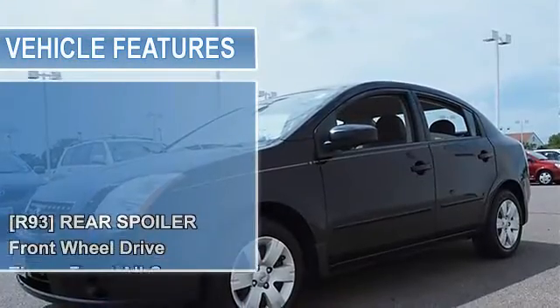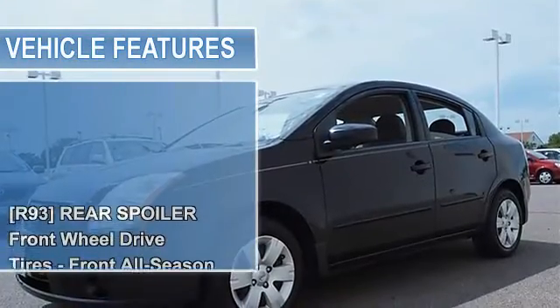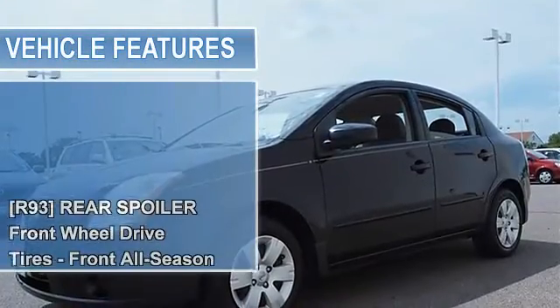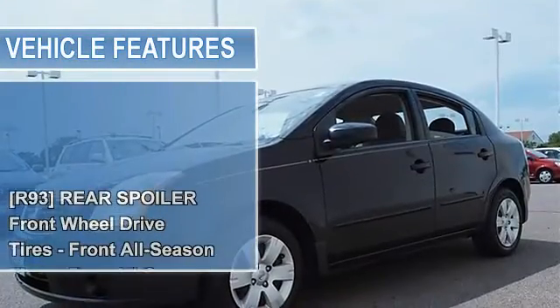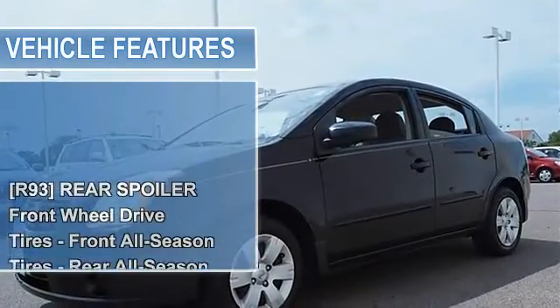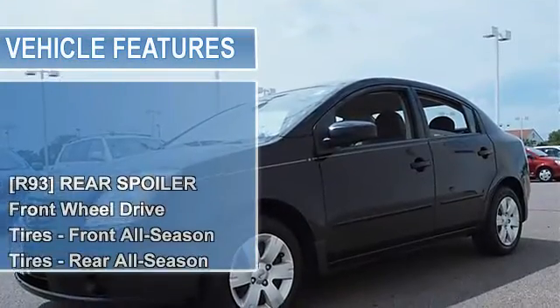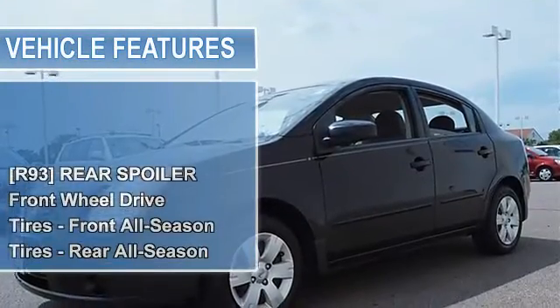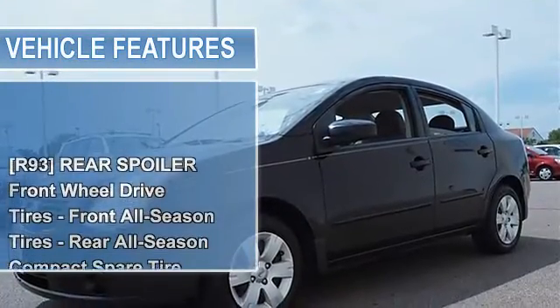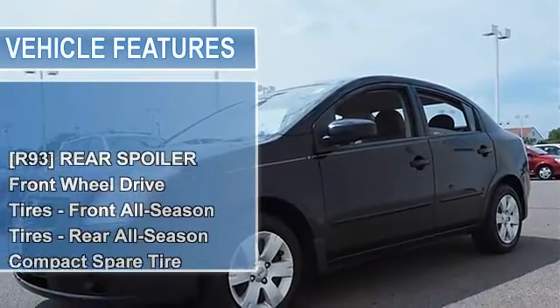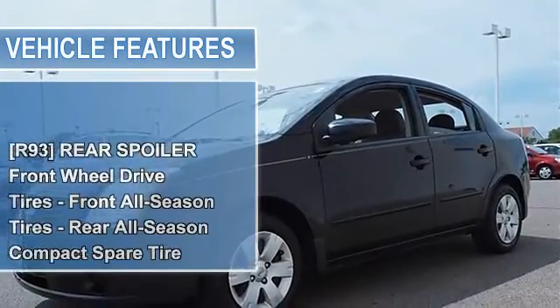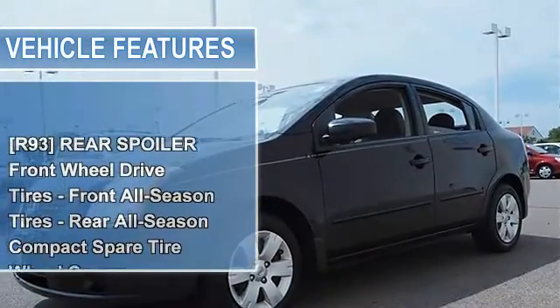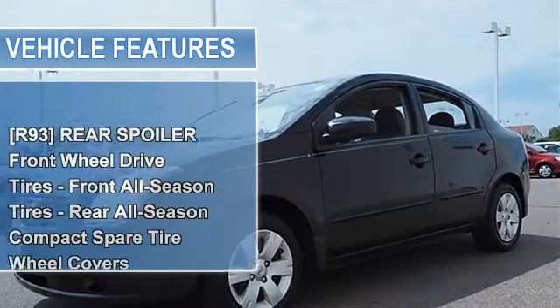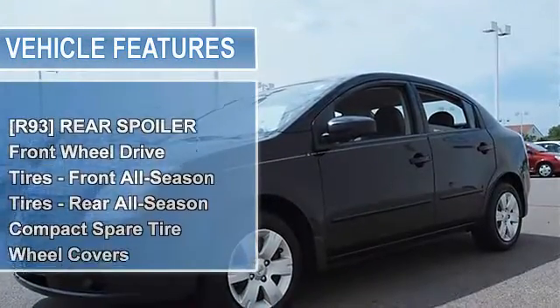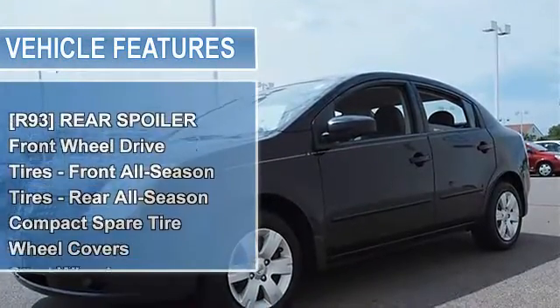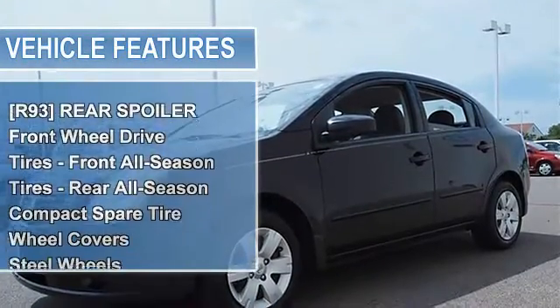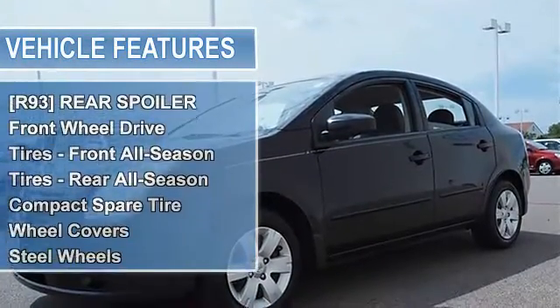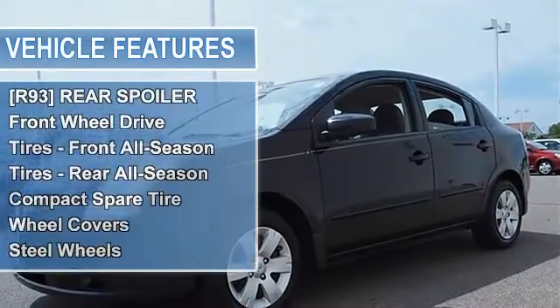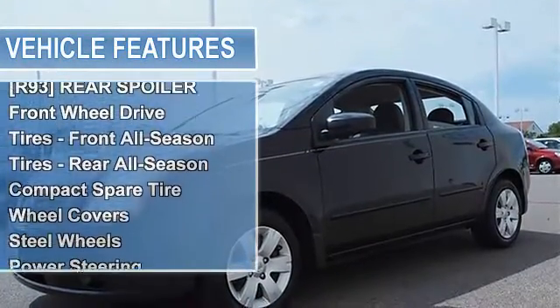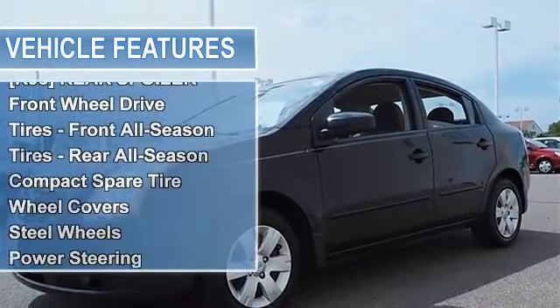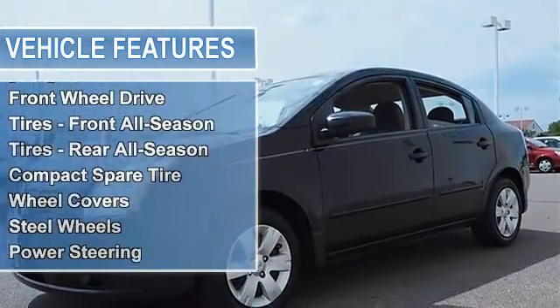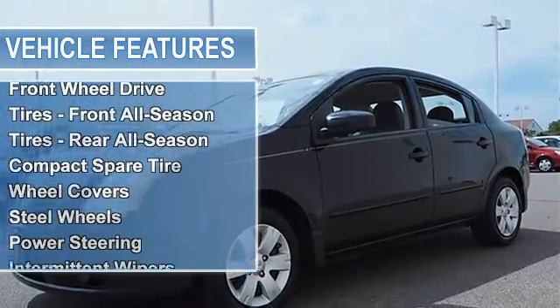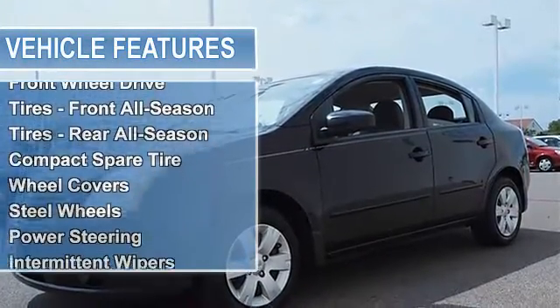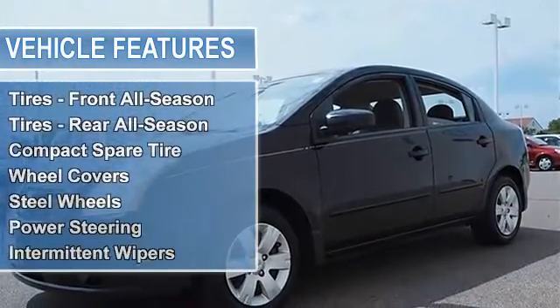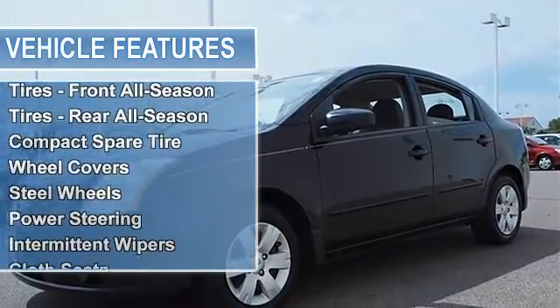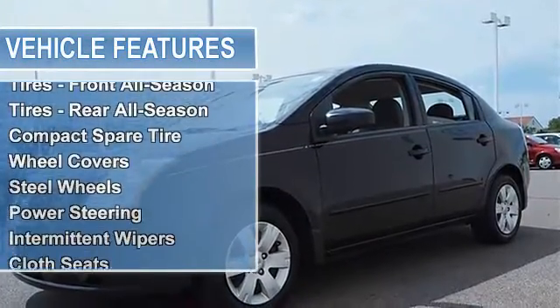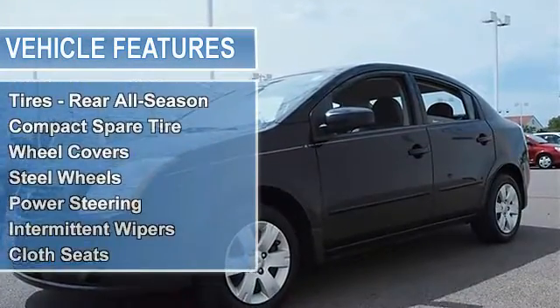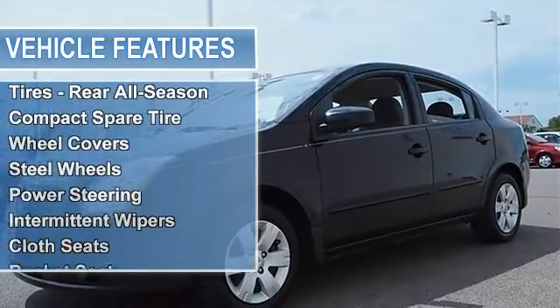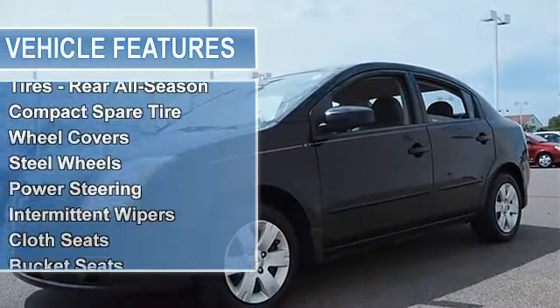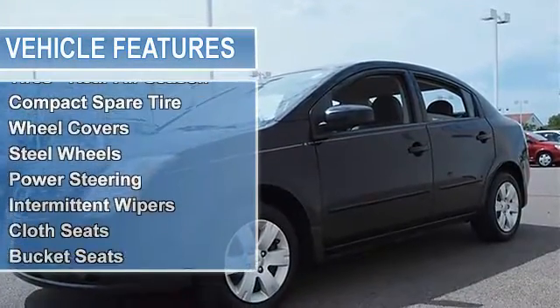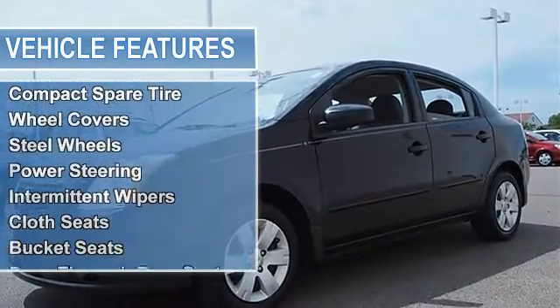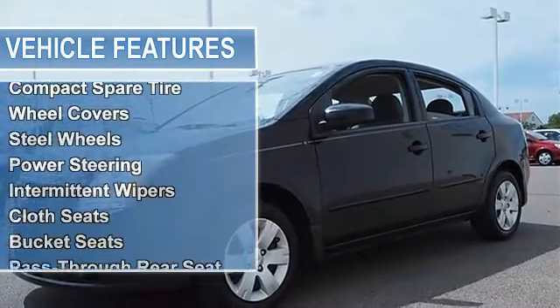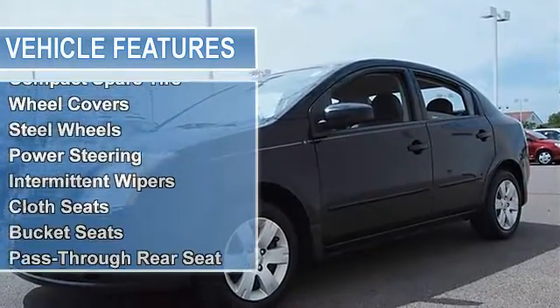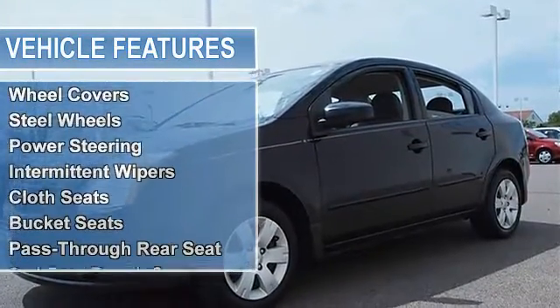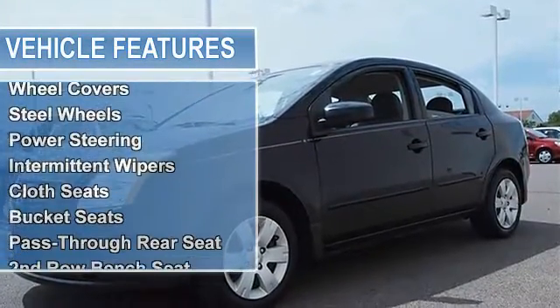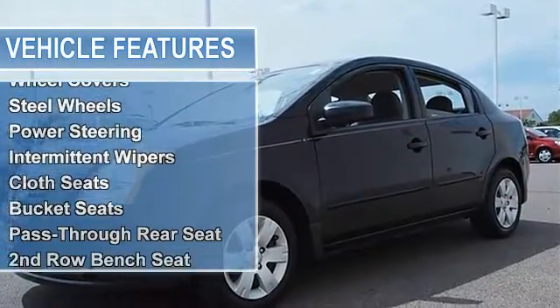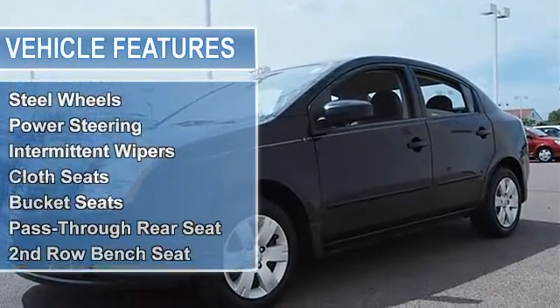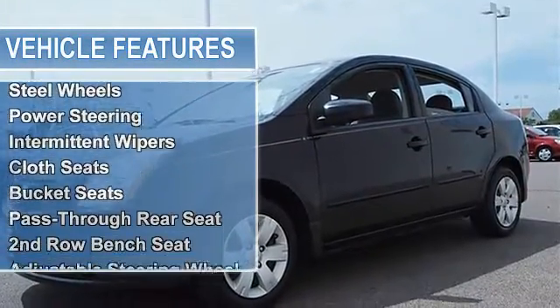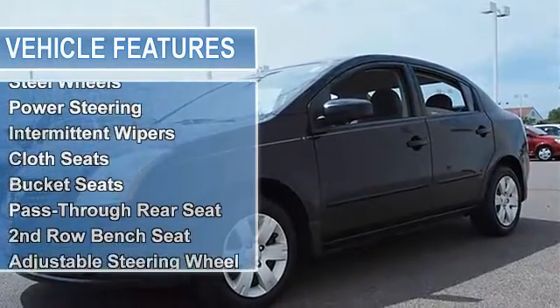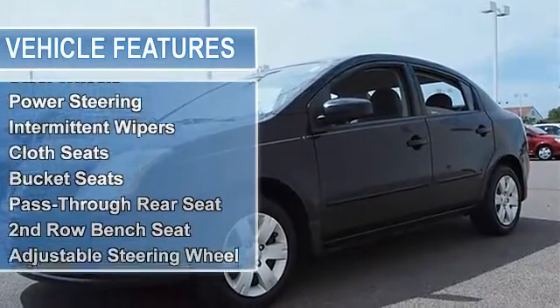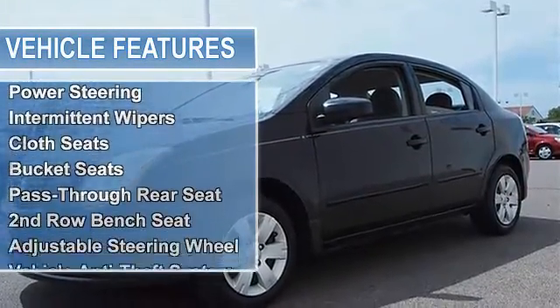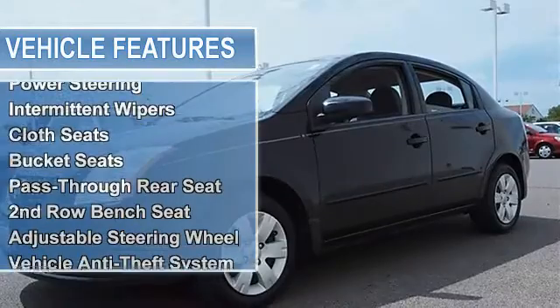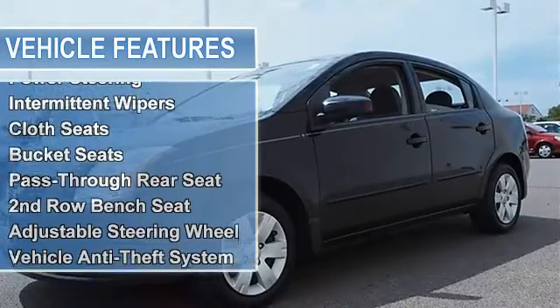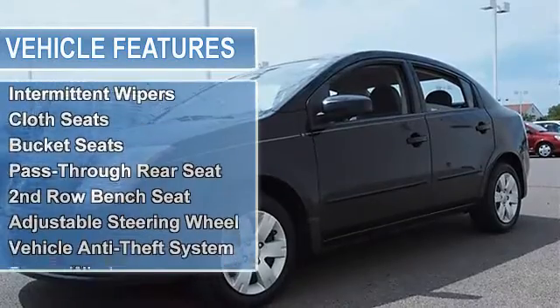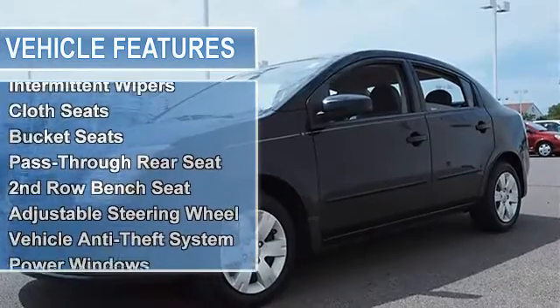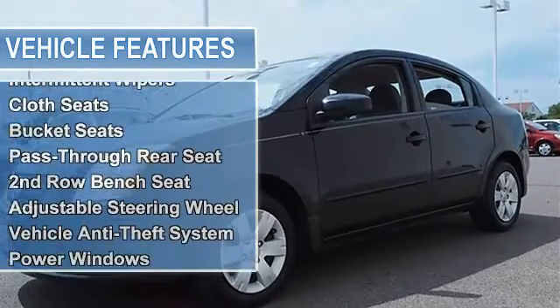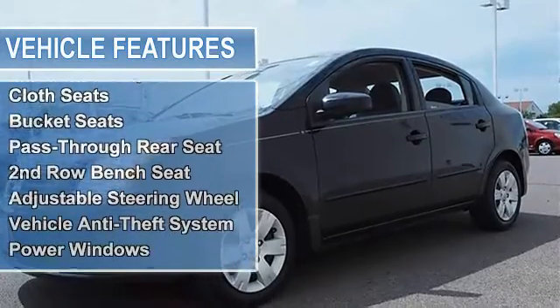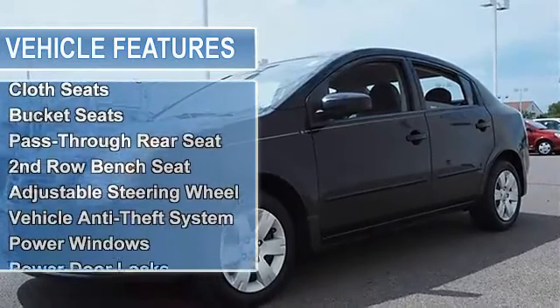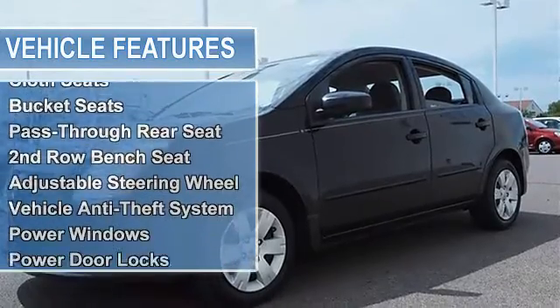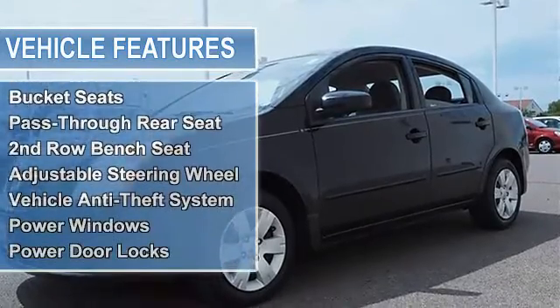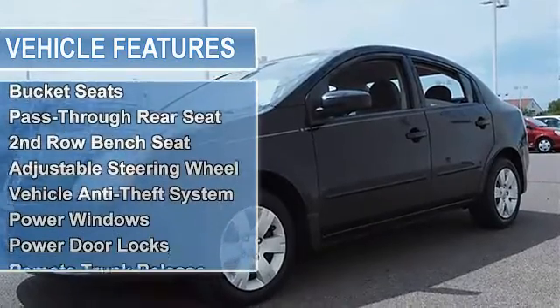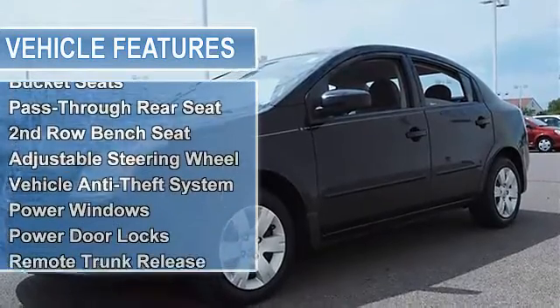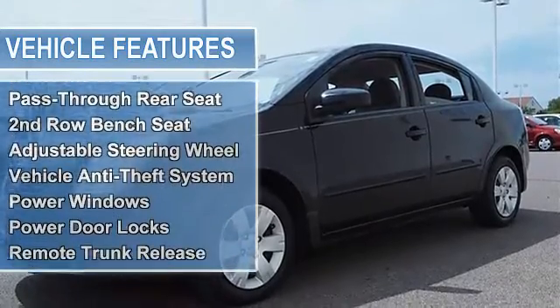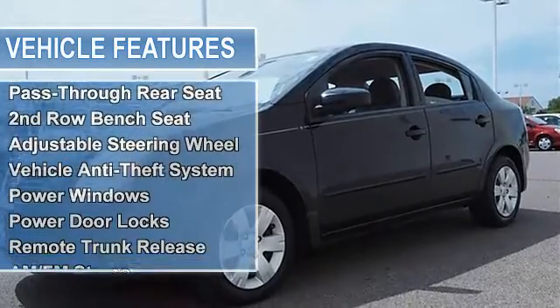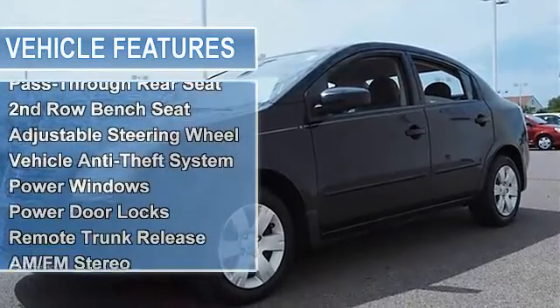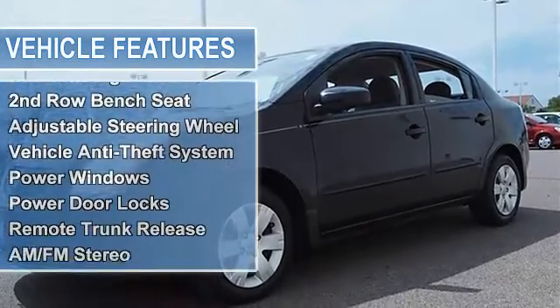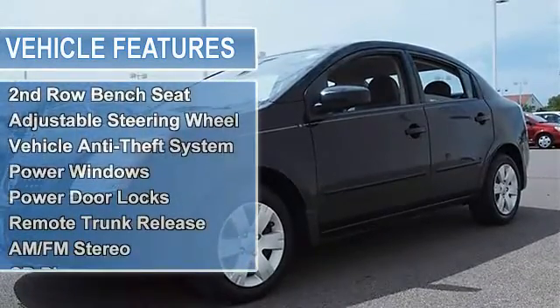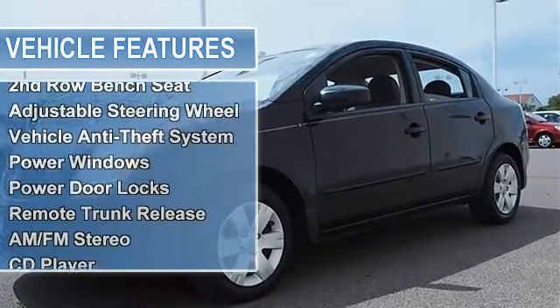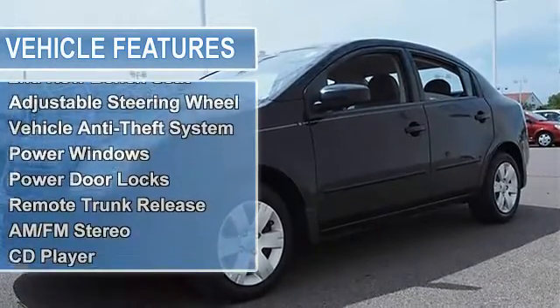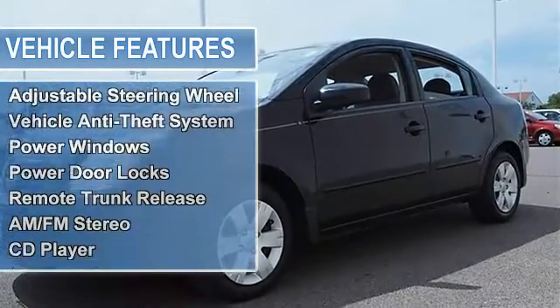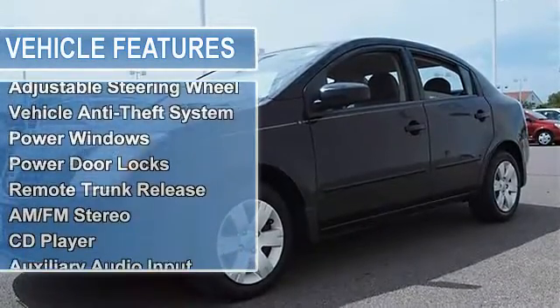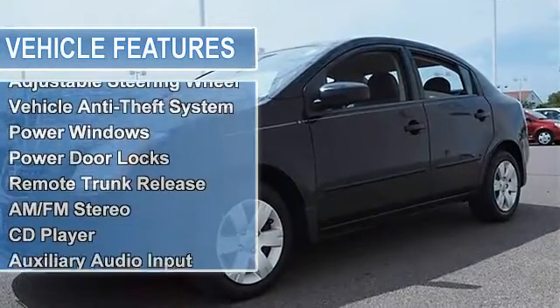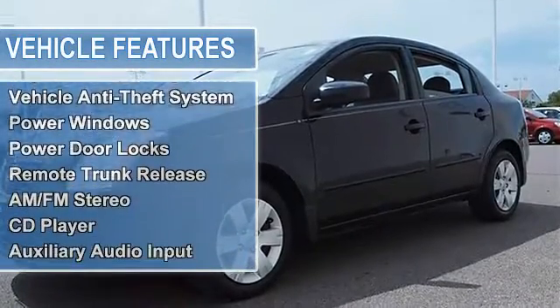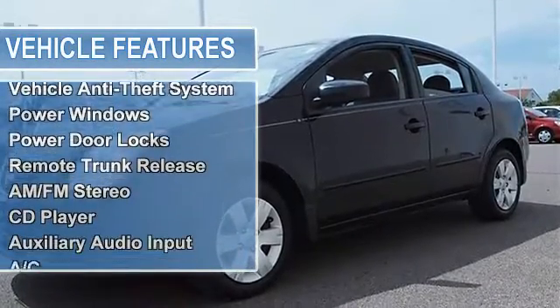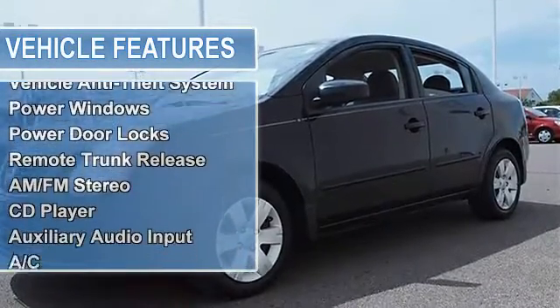Tires front all season, tires rear all season, compact spare tire, wheel covers, steel wheels.